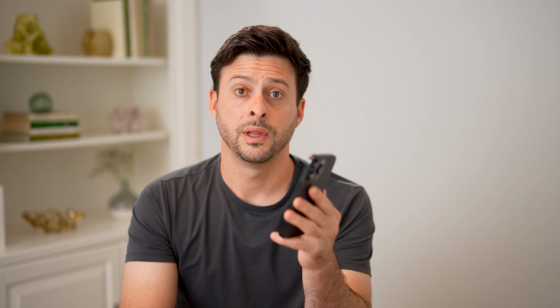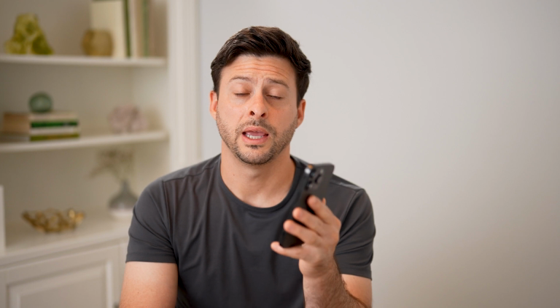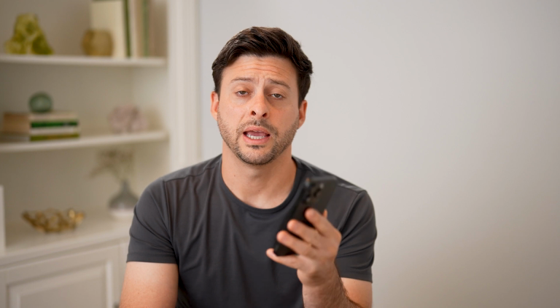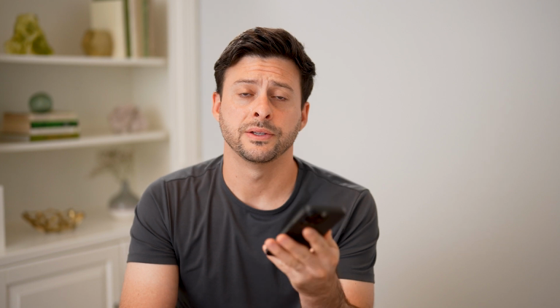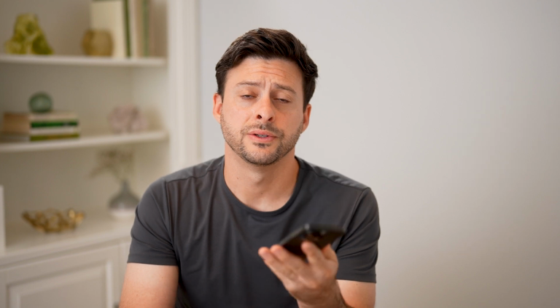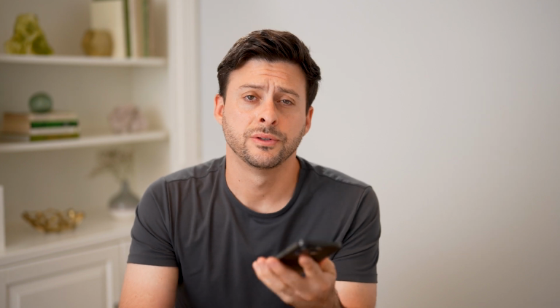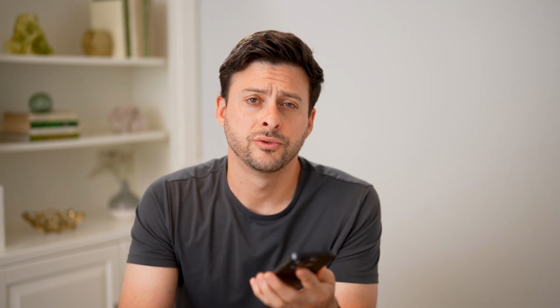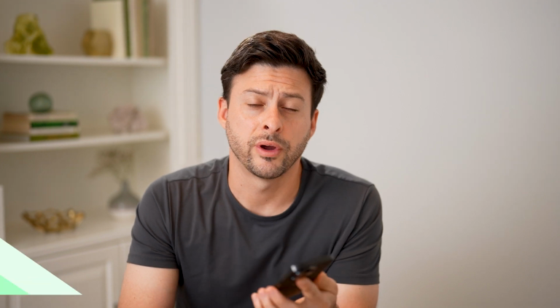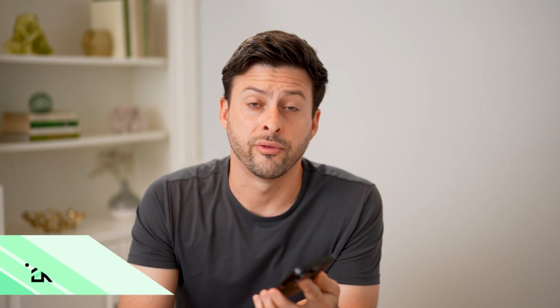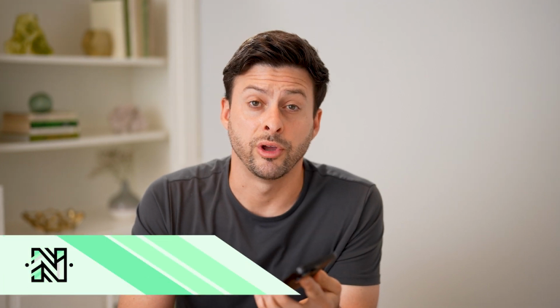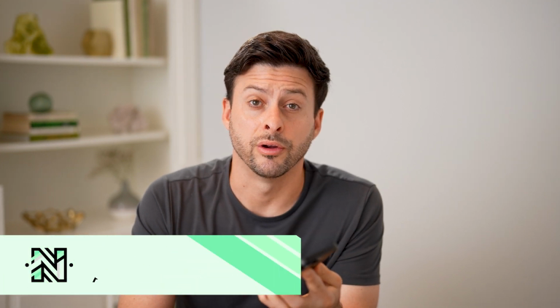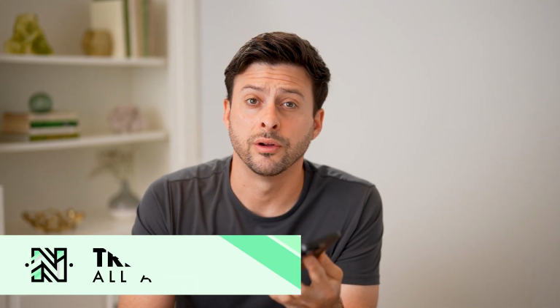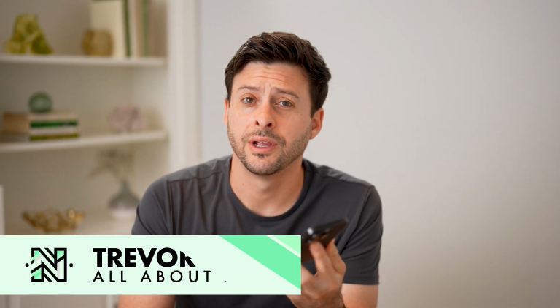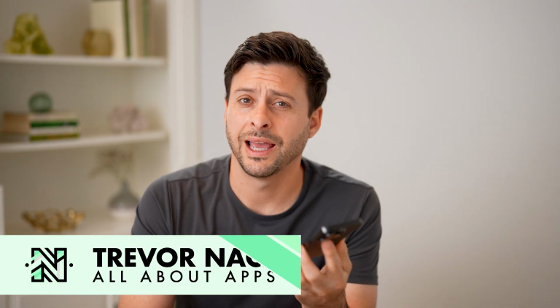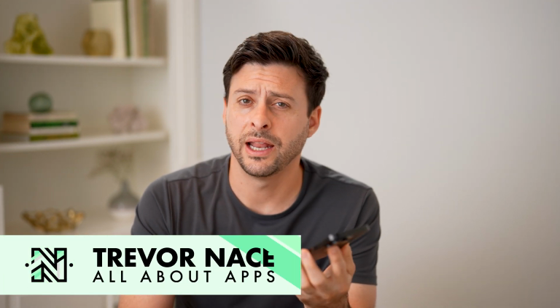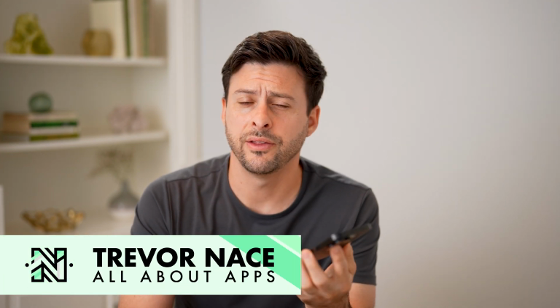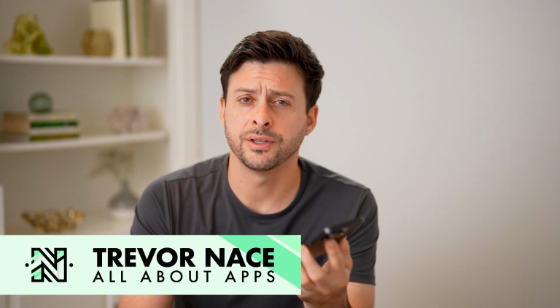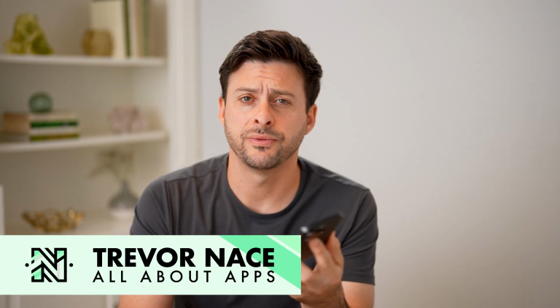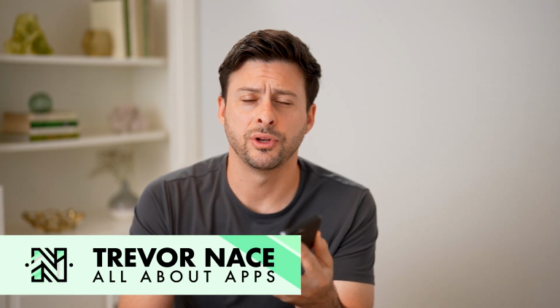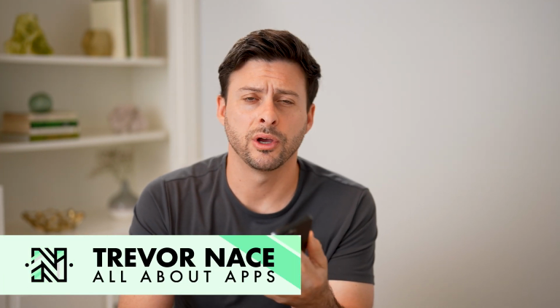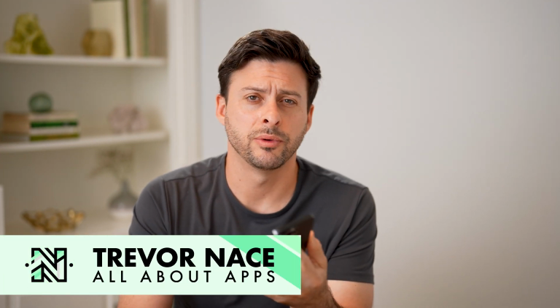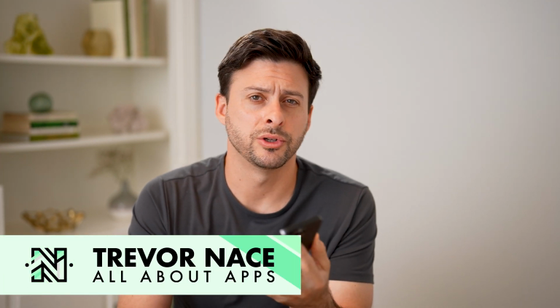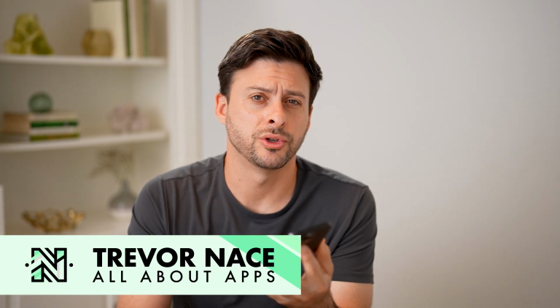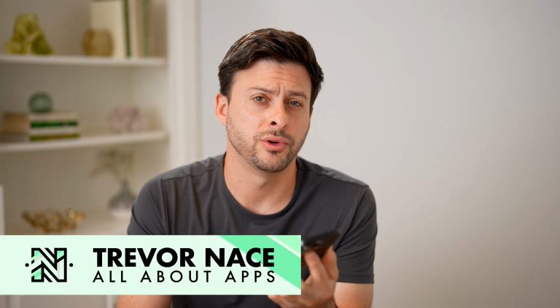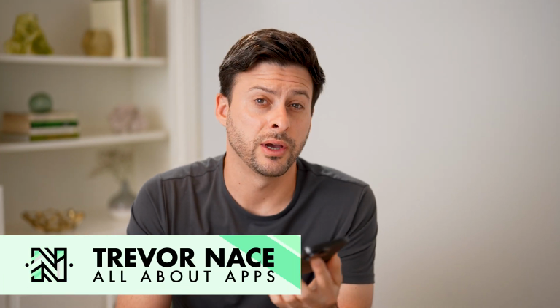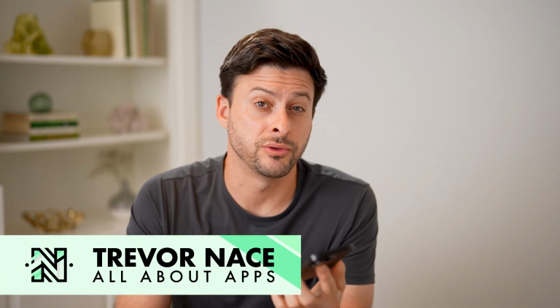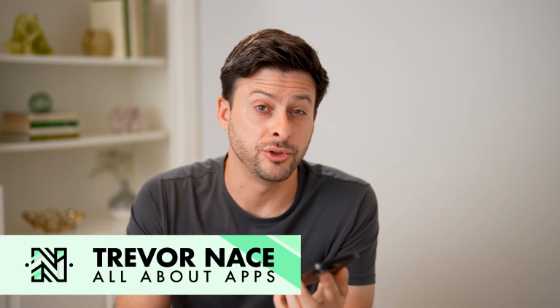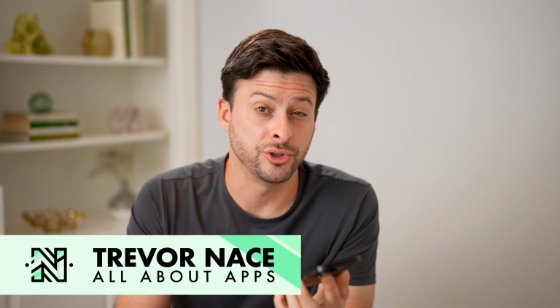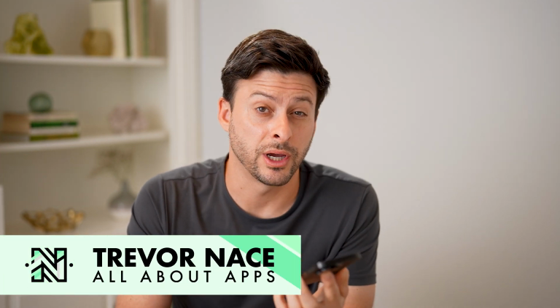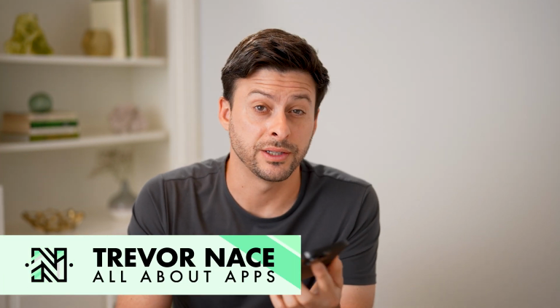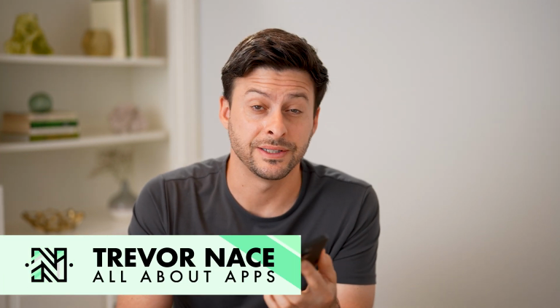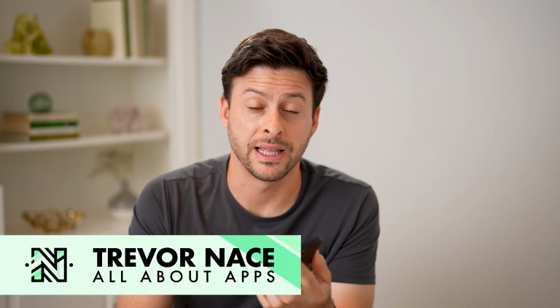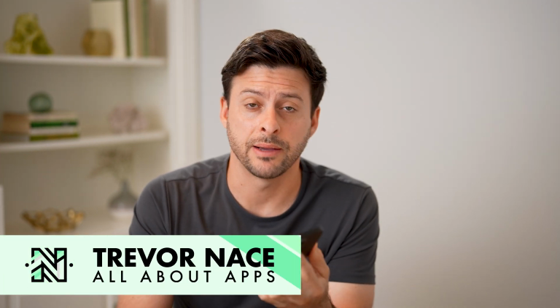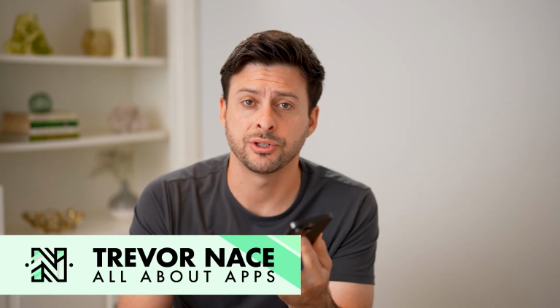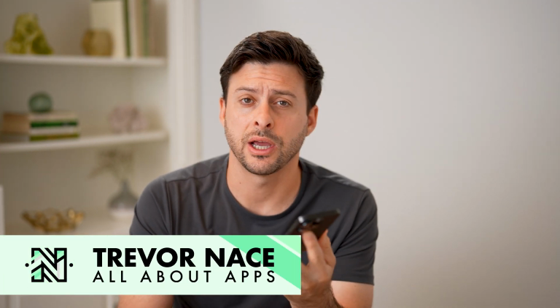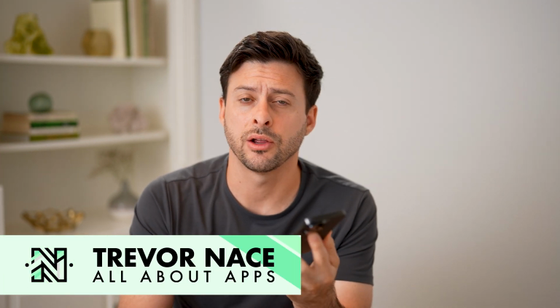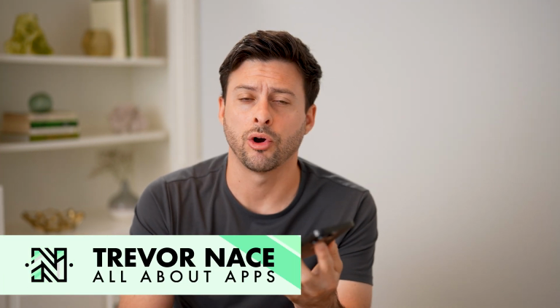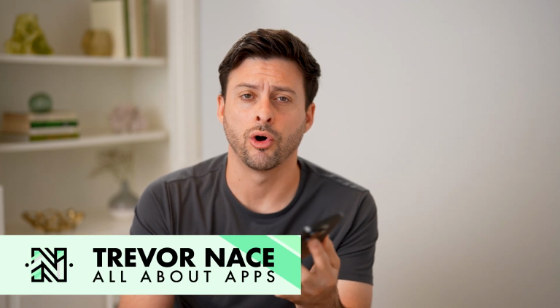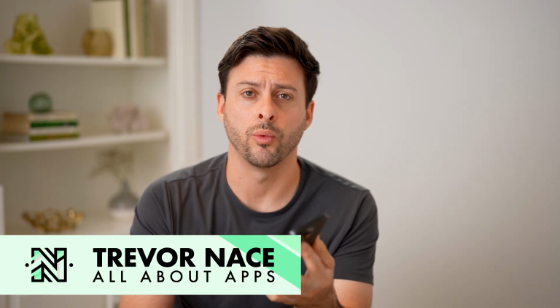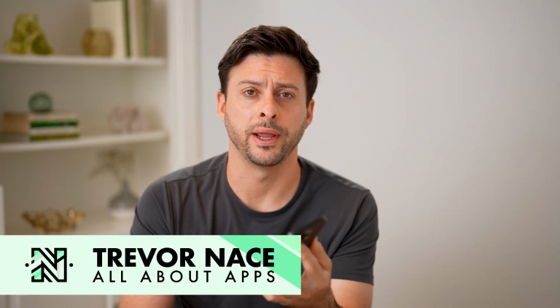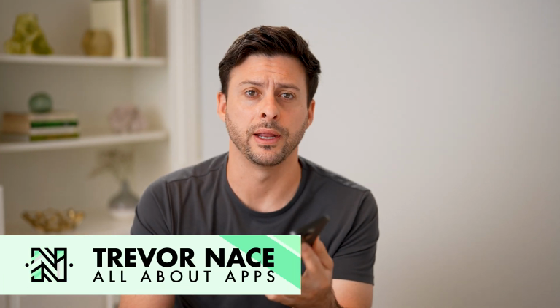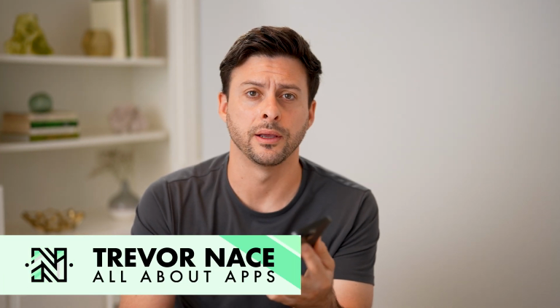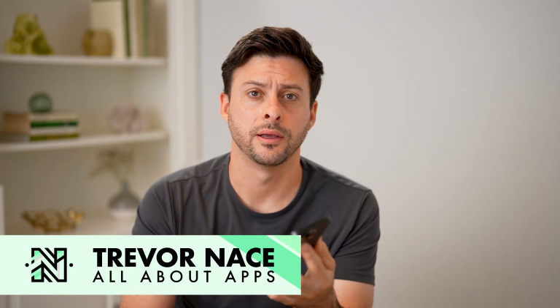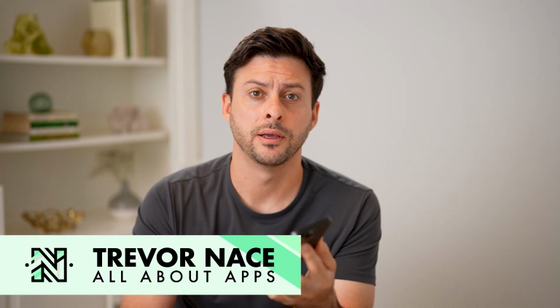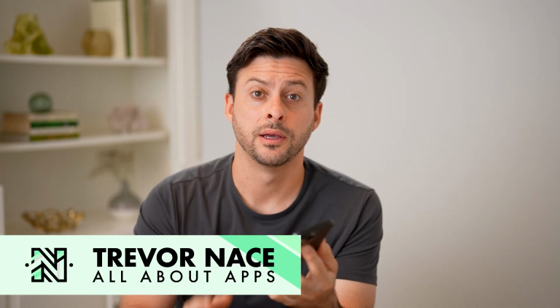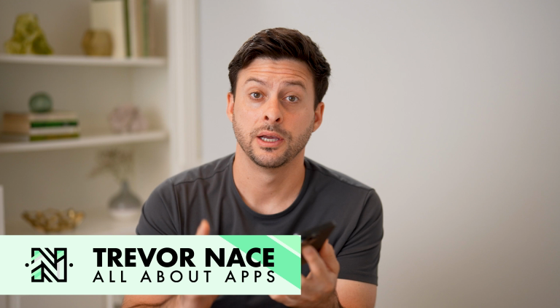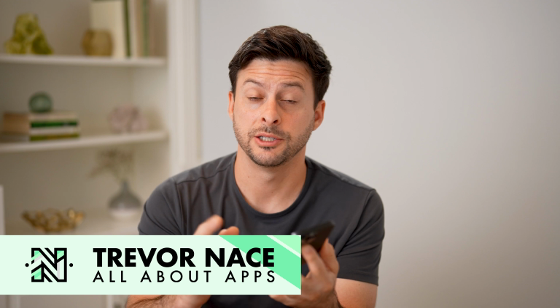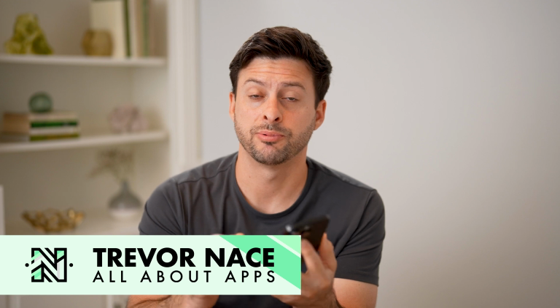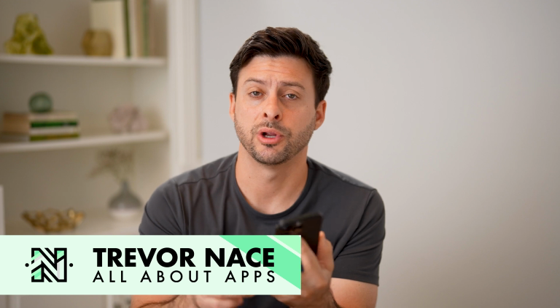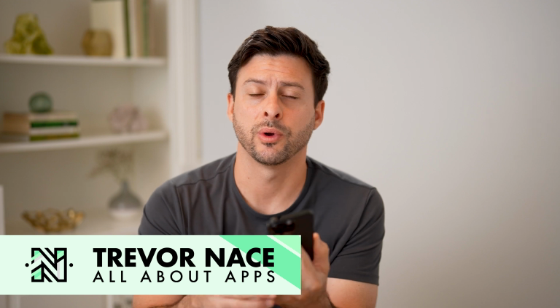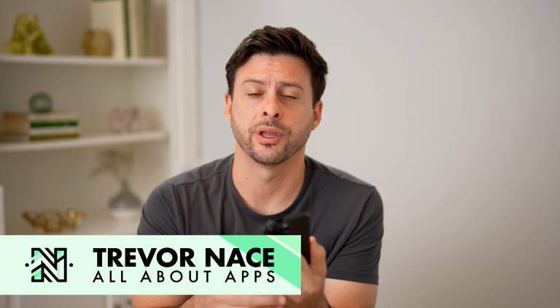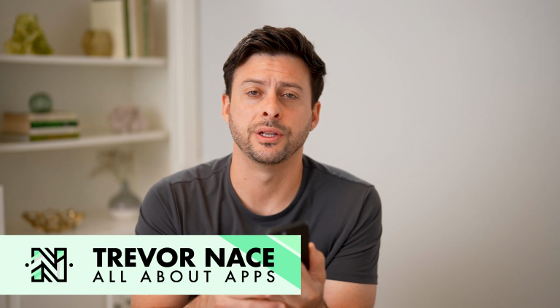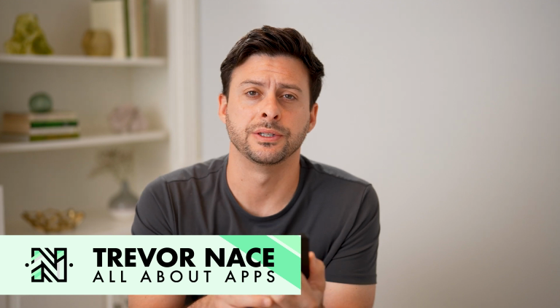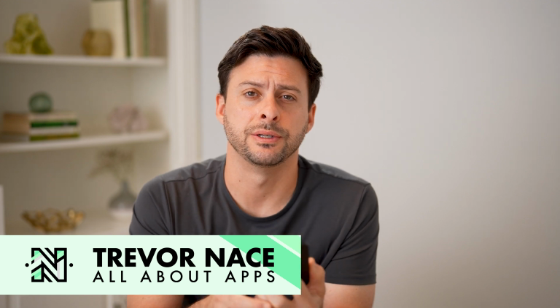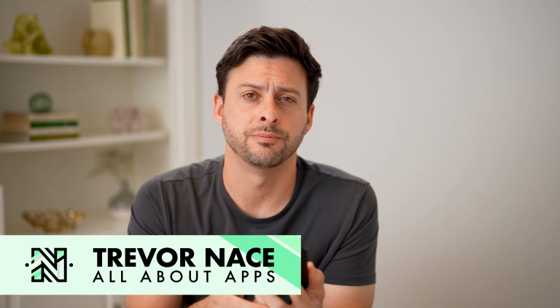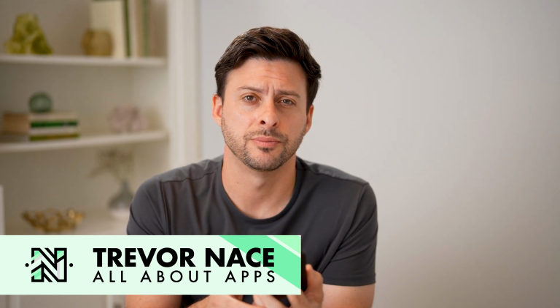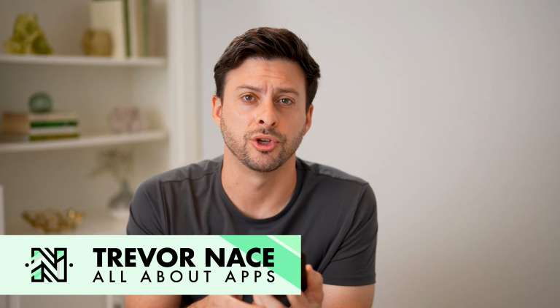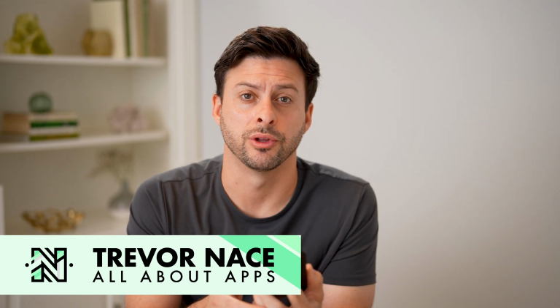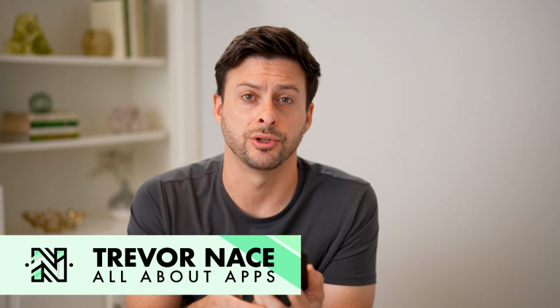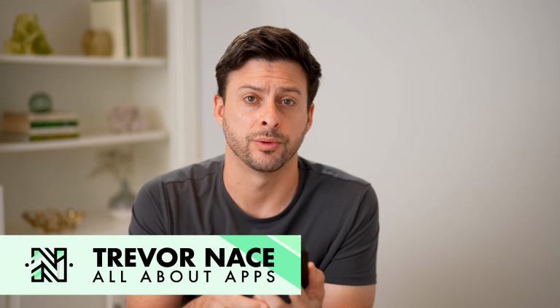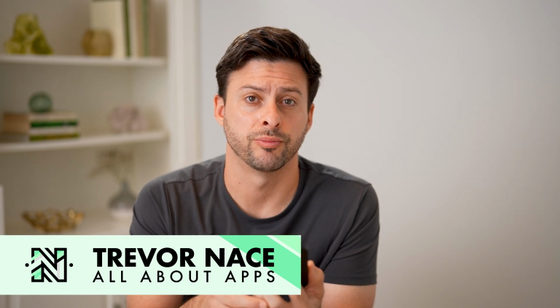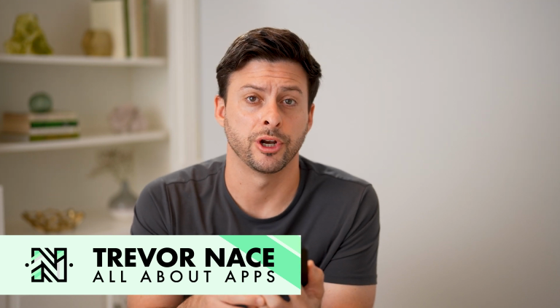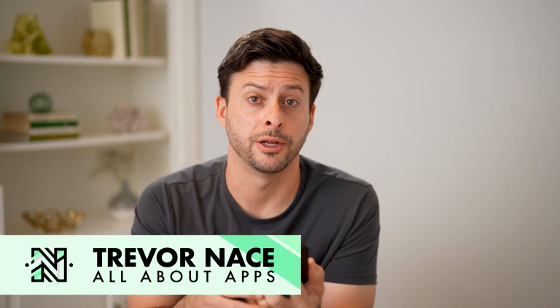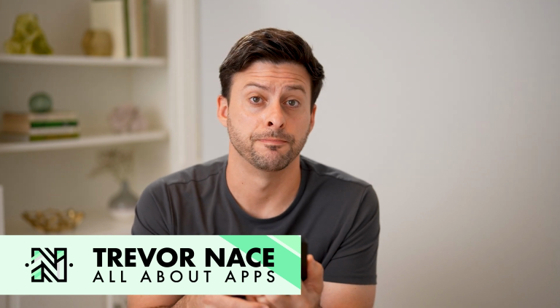Hey guys, Trevor here. And in this video, I'm going to show you how to check Snapchat call waiting. It's pretty quick and easy, so let's jump right in.